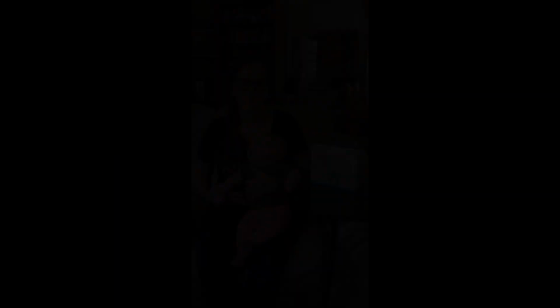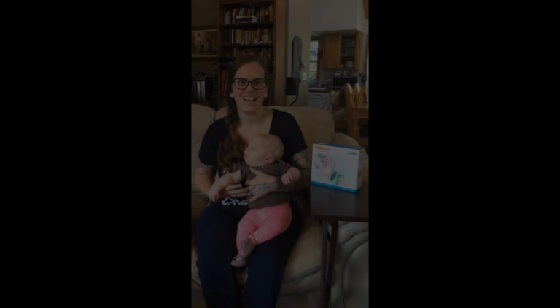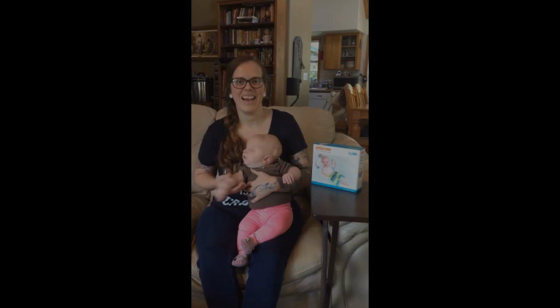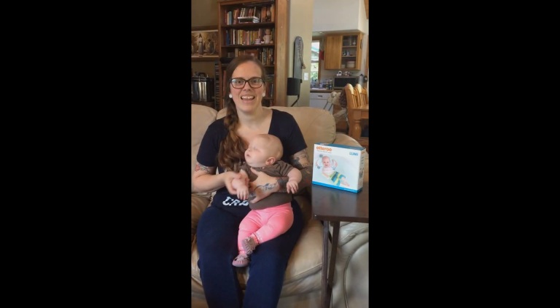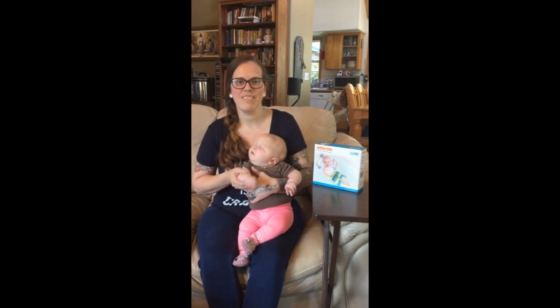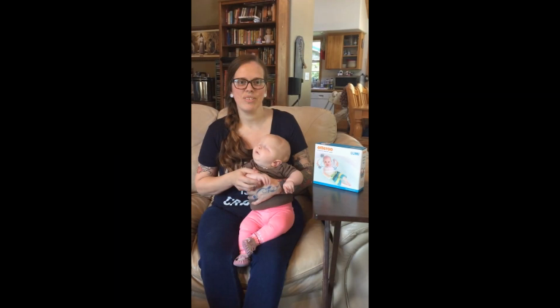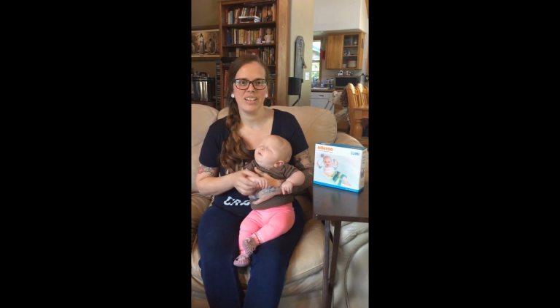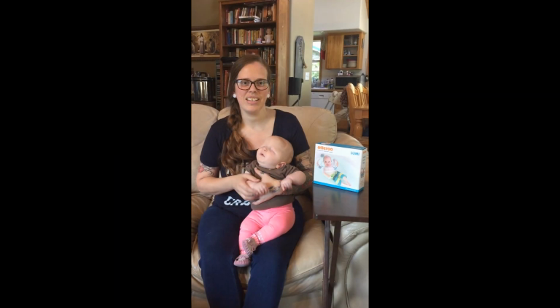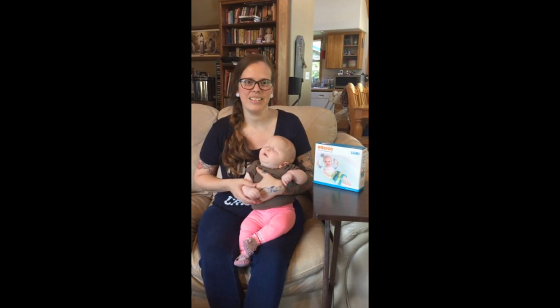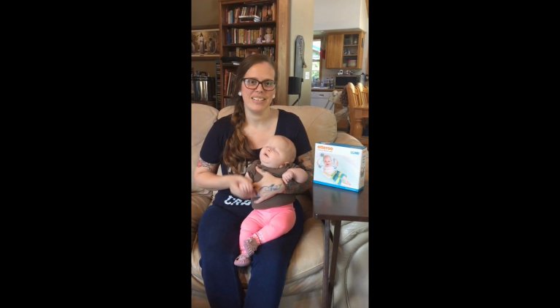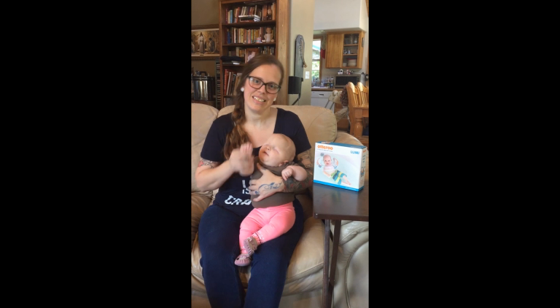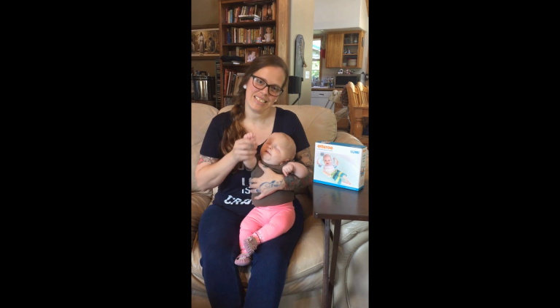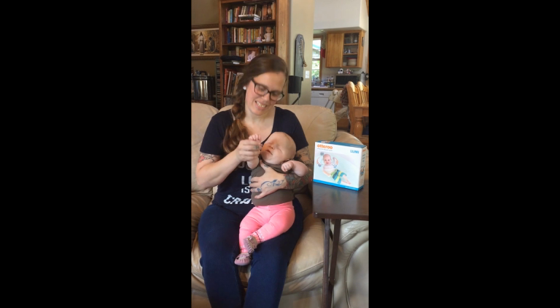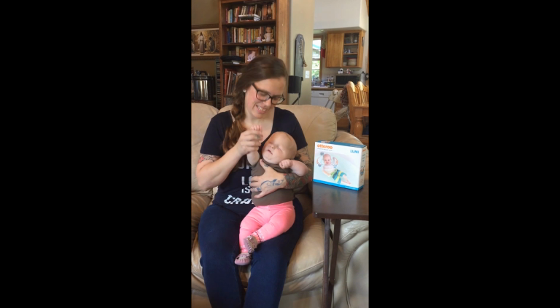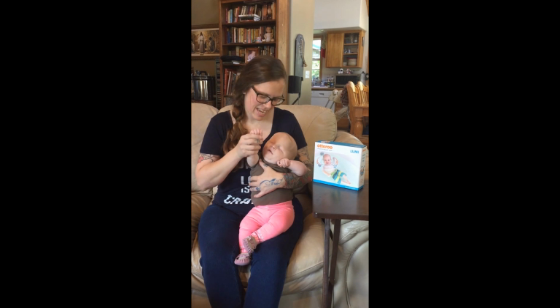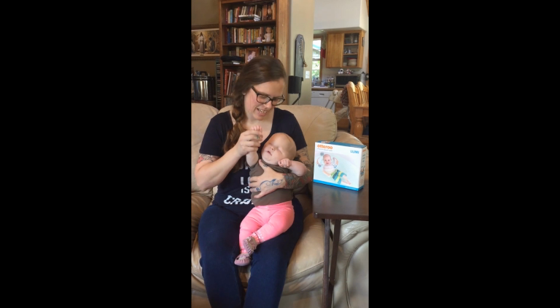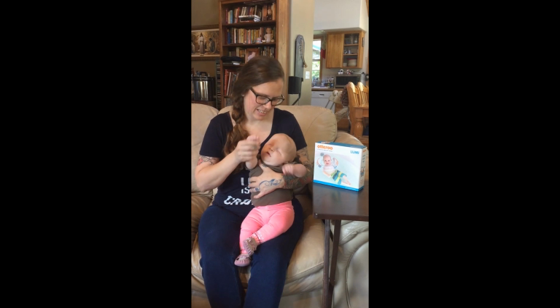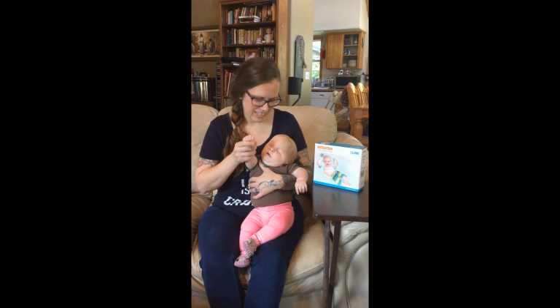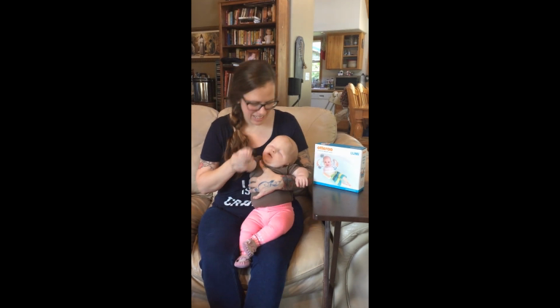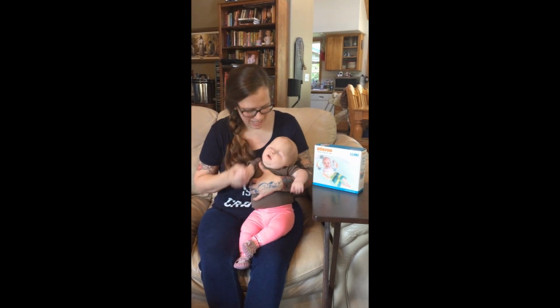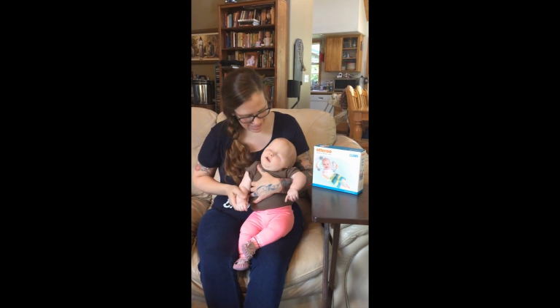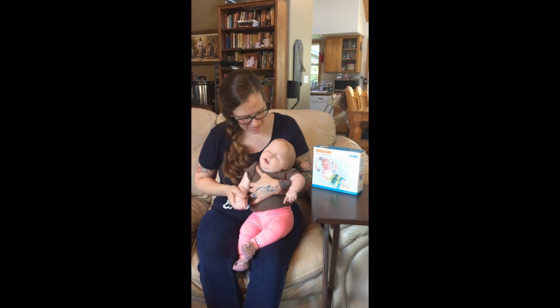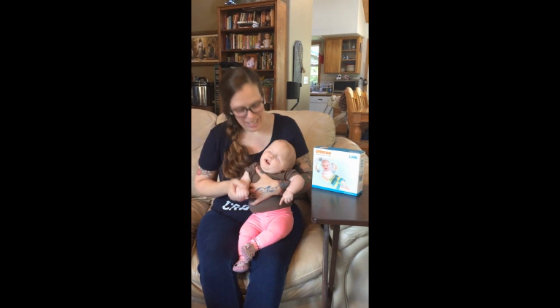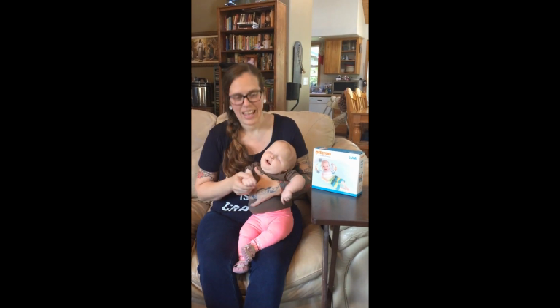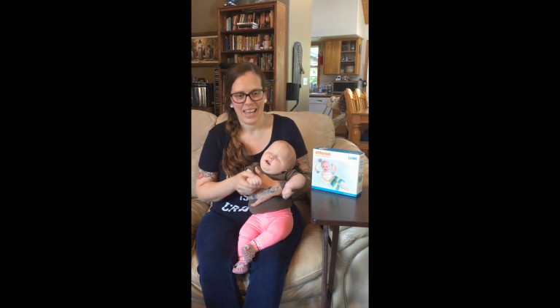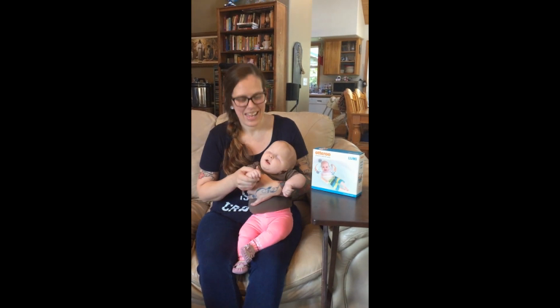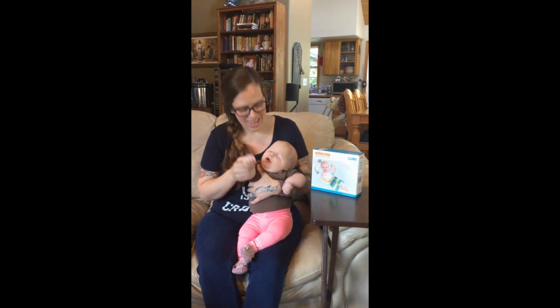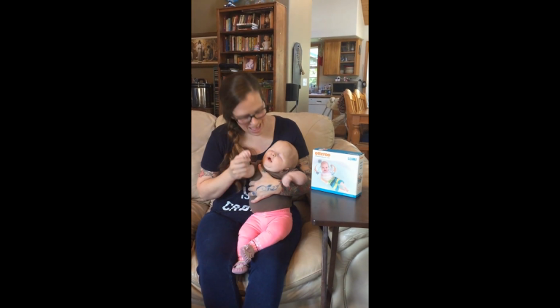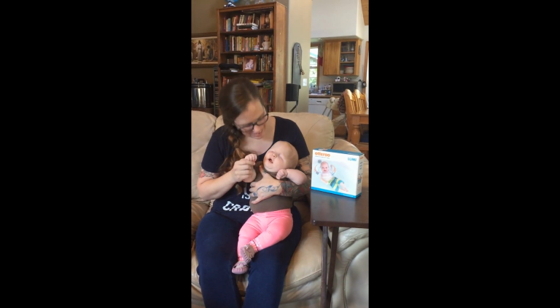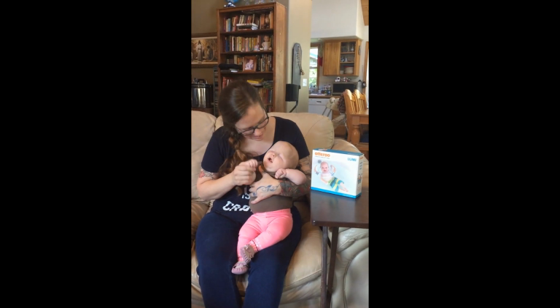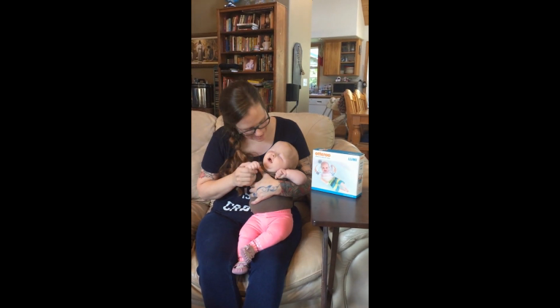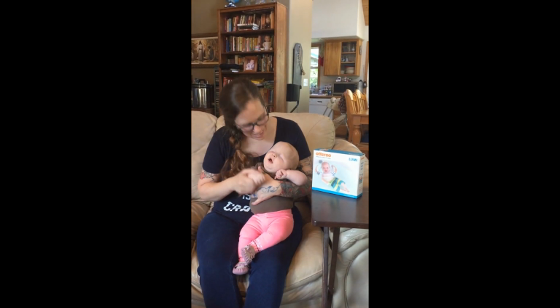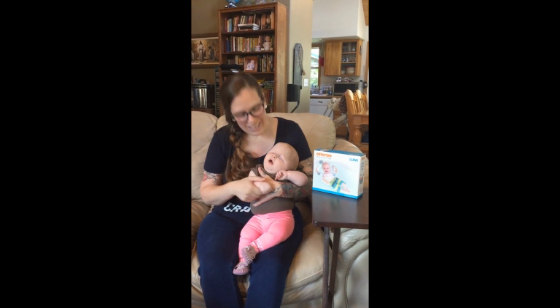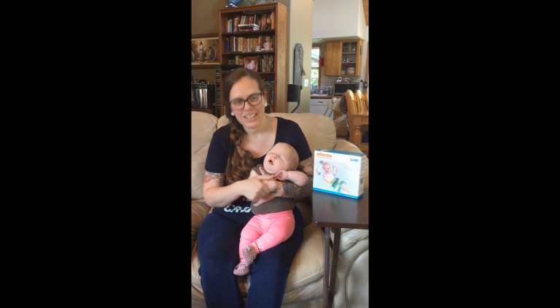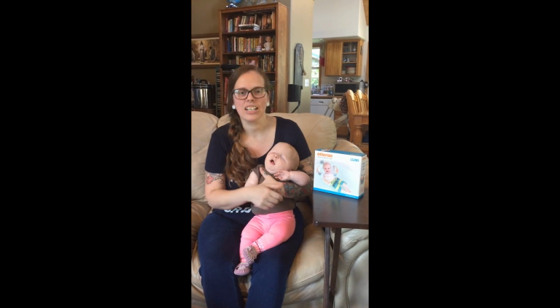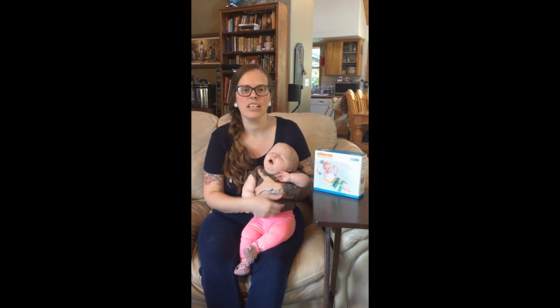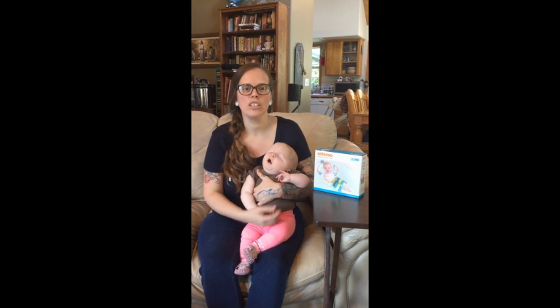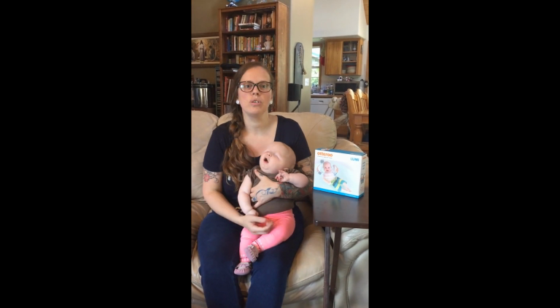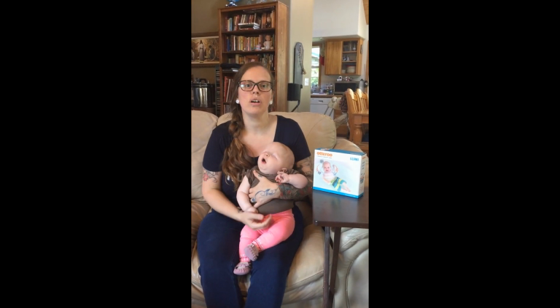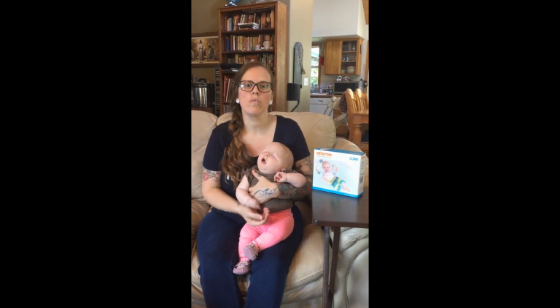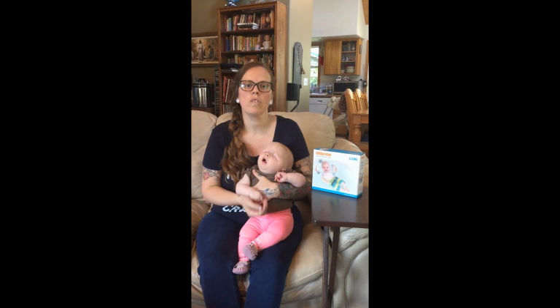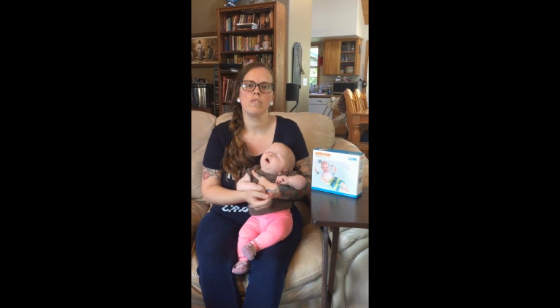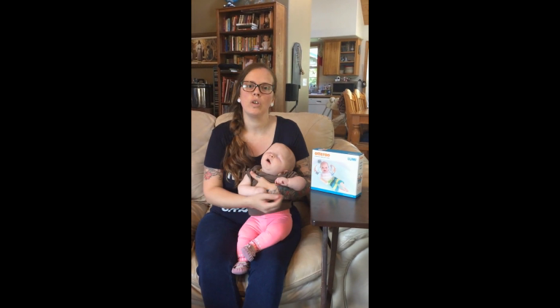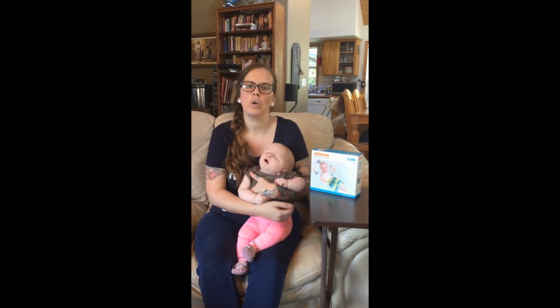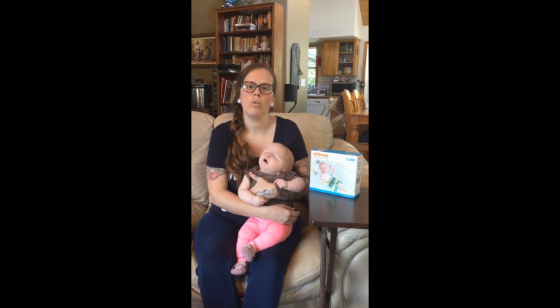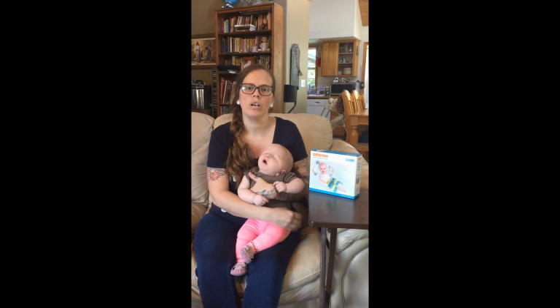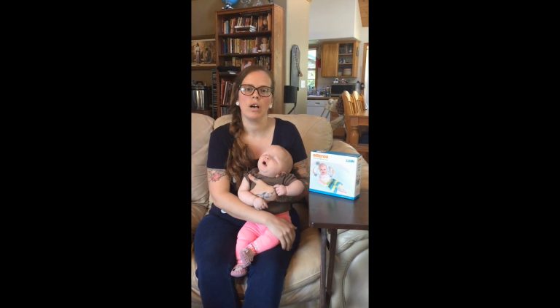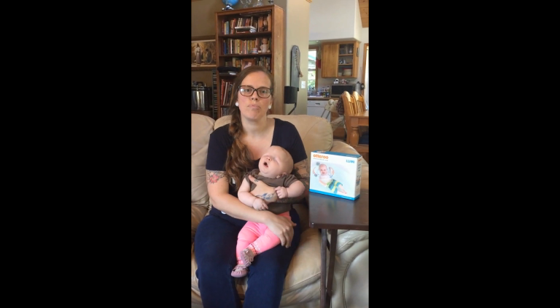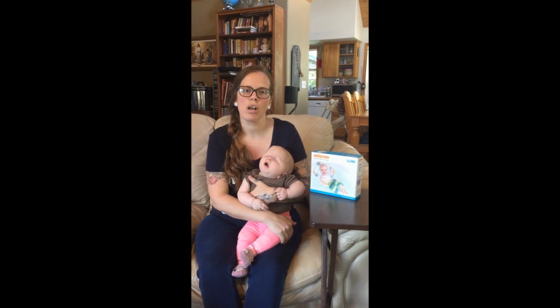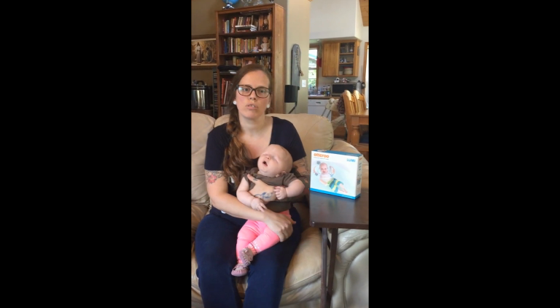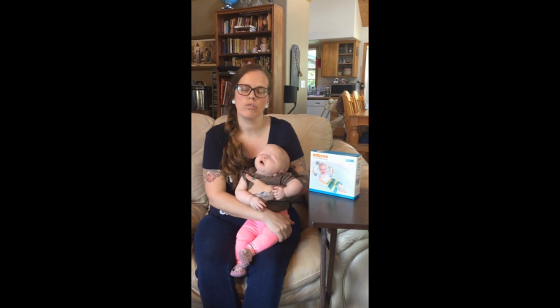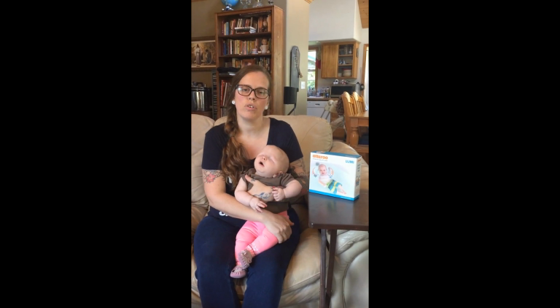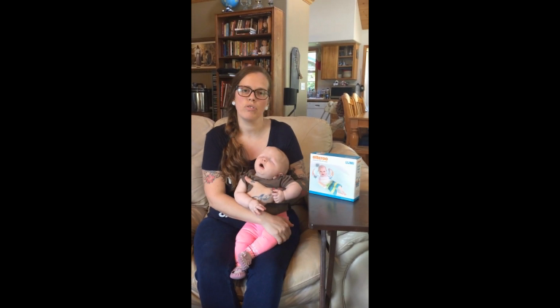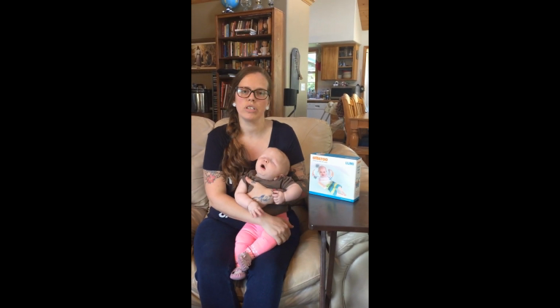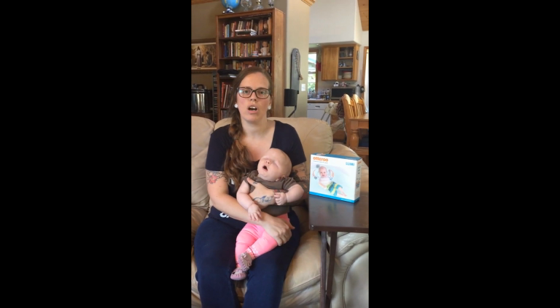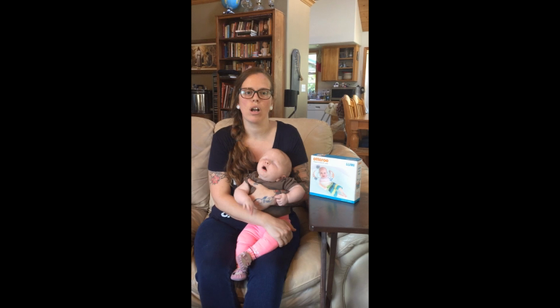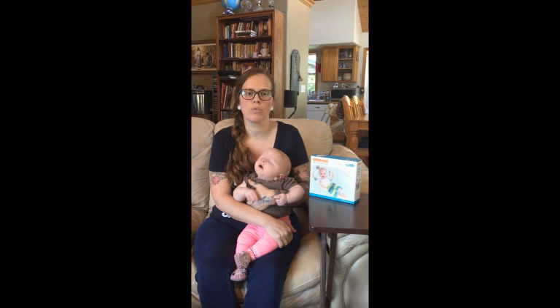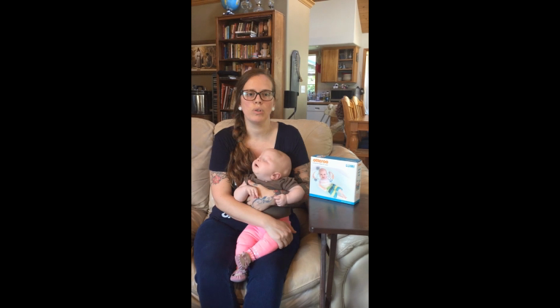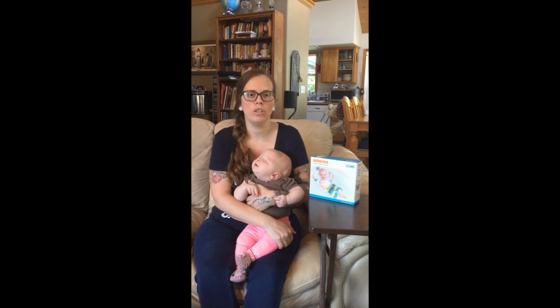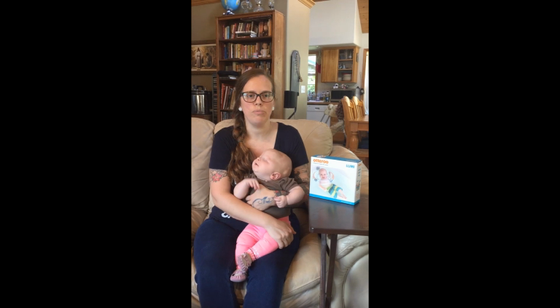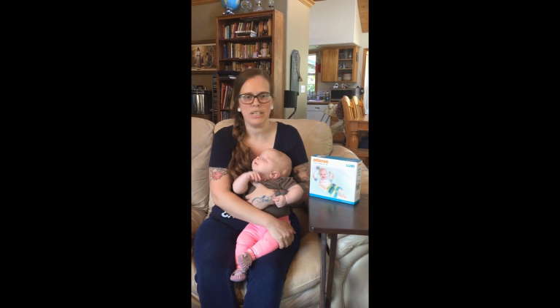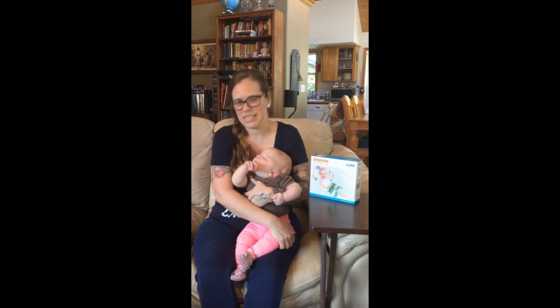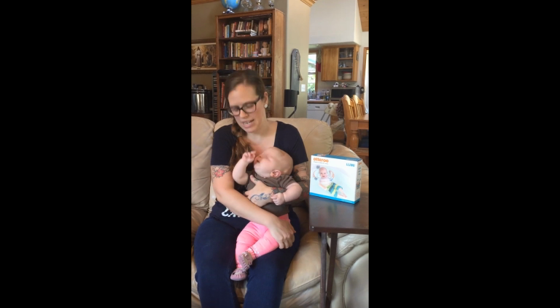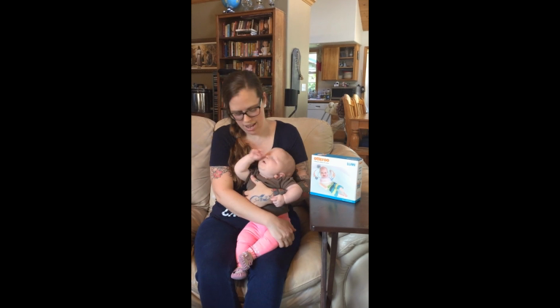Hi everyone! This is Ellie, and Ellie and I are going to do a product review for the Otteru Lumi today.